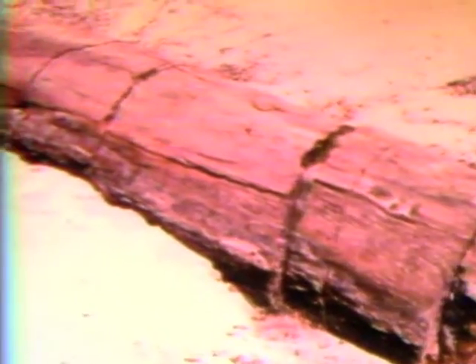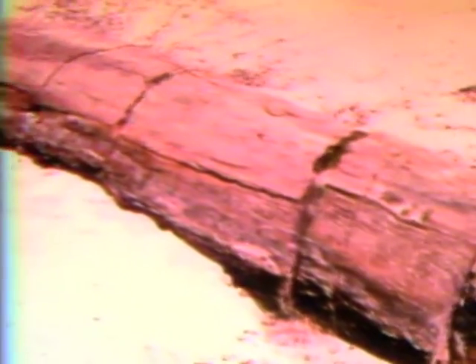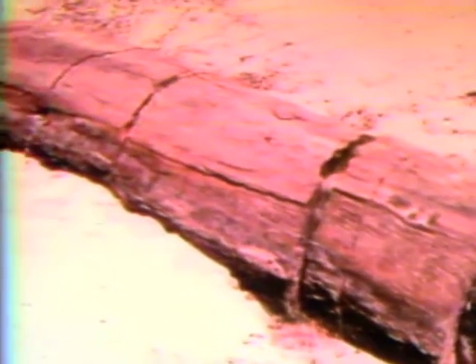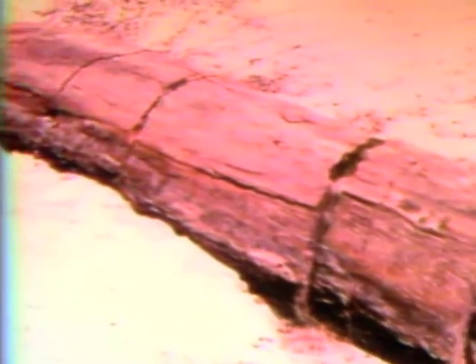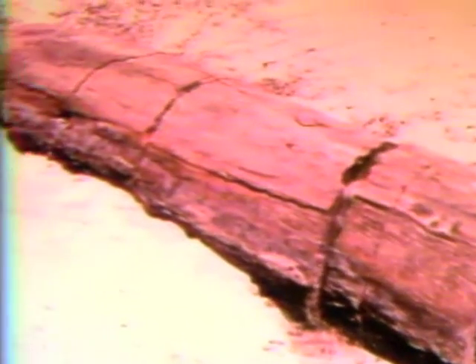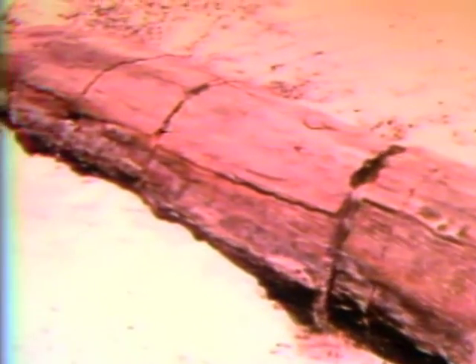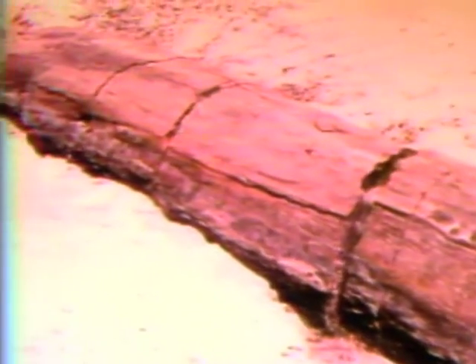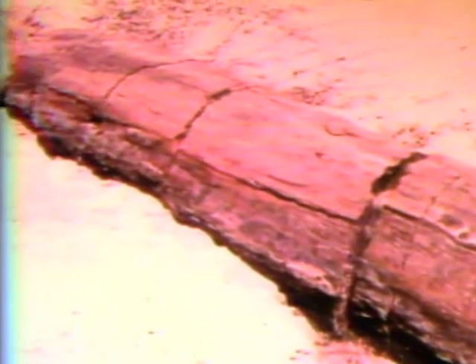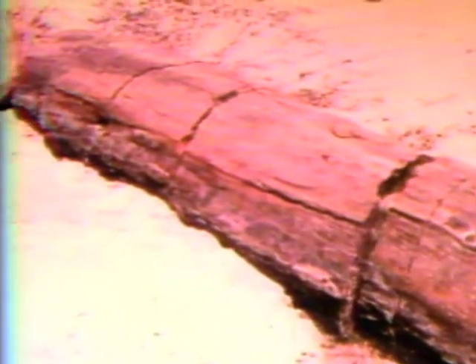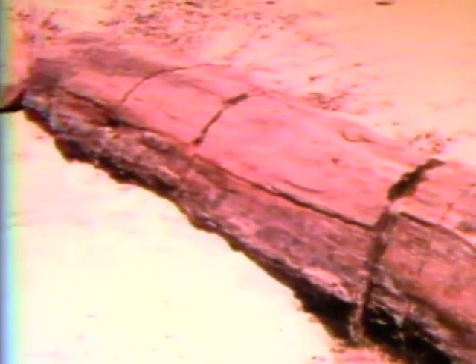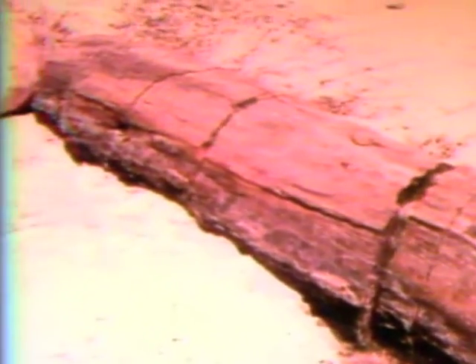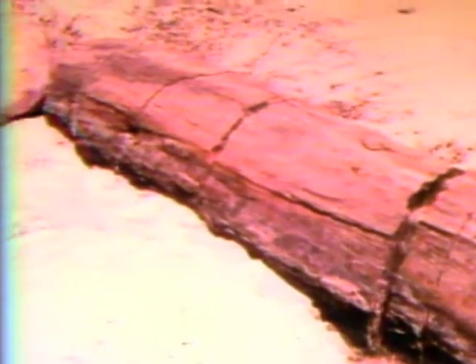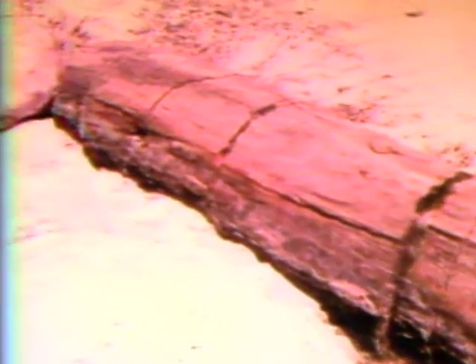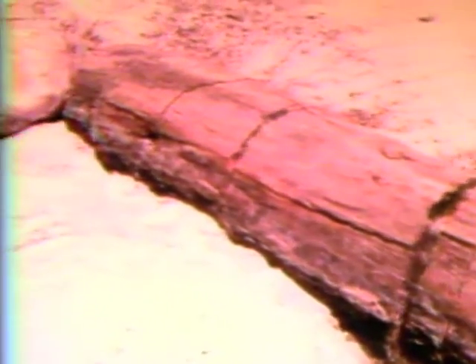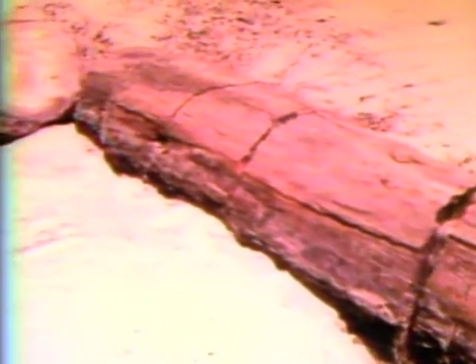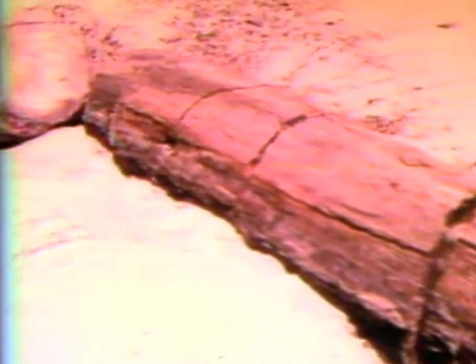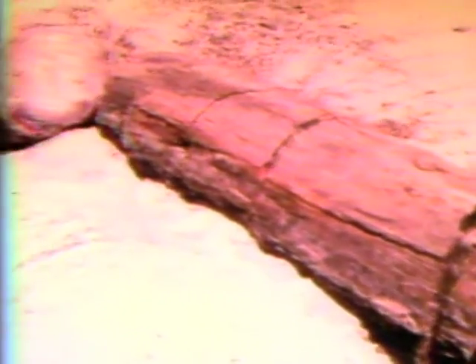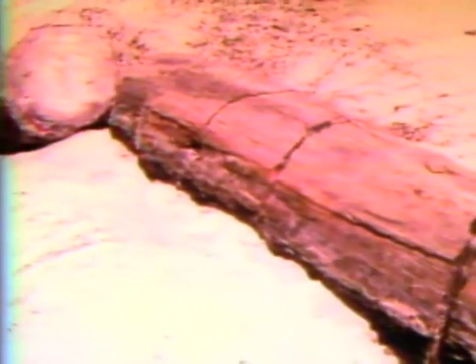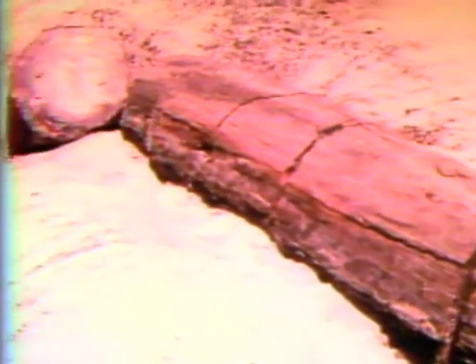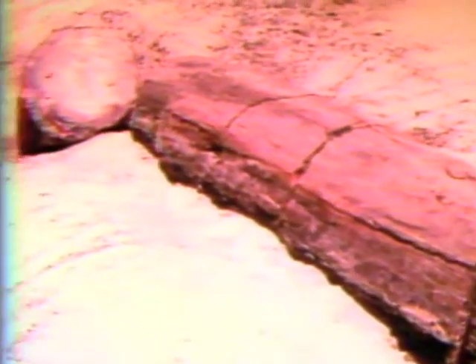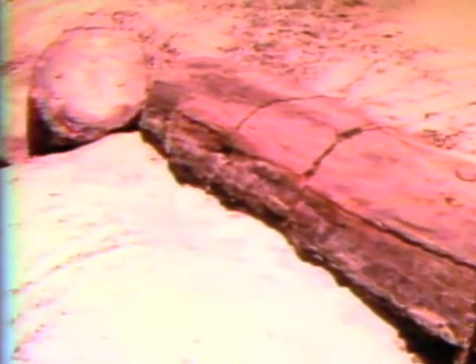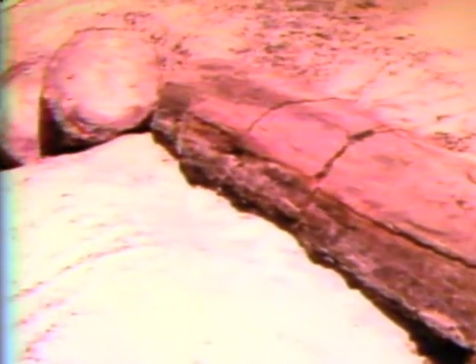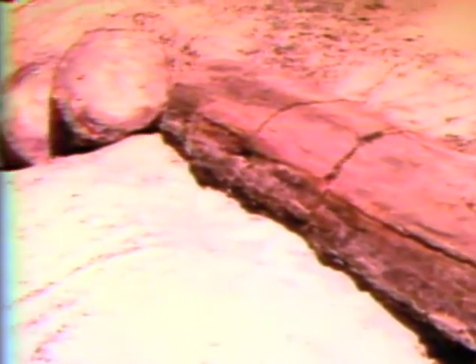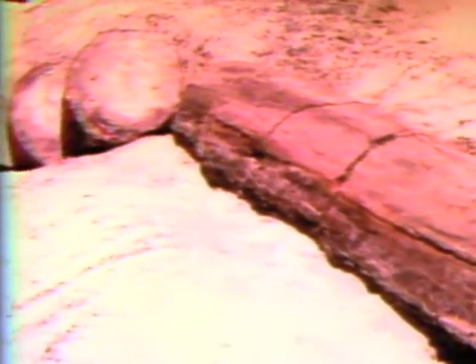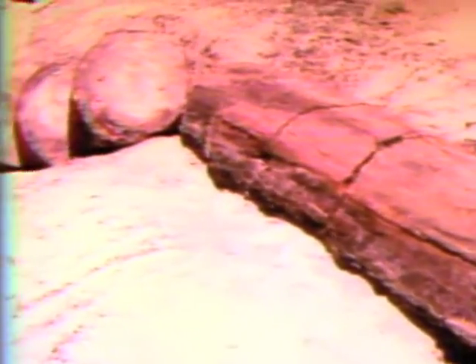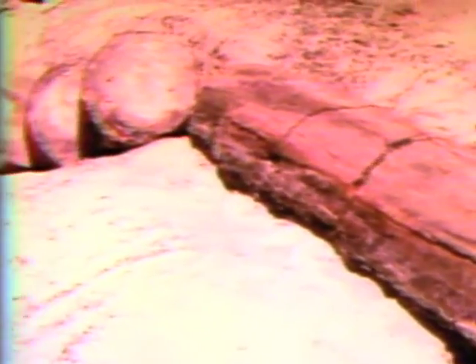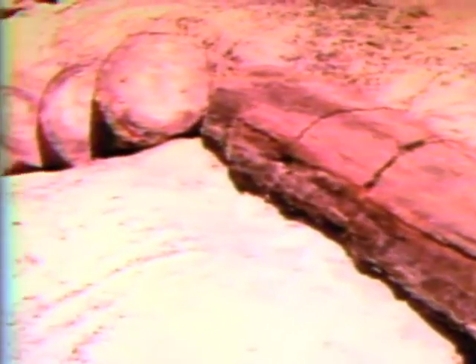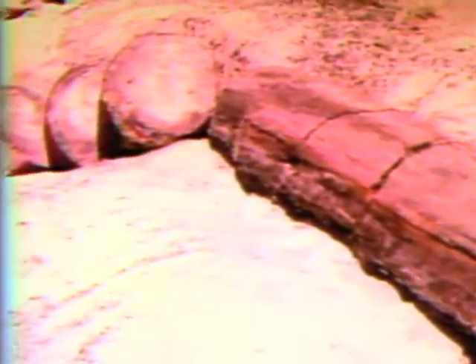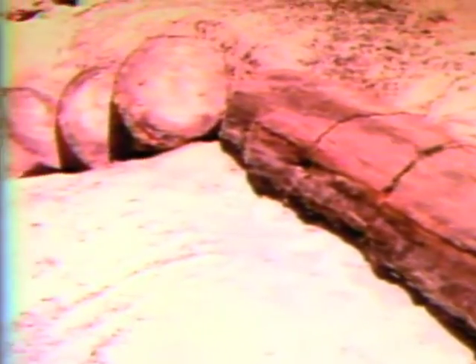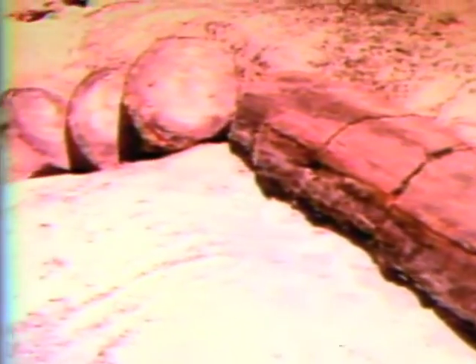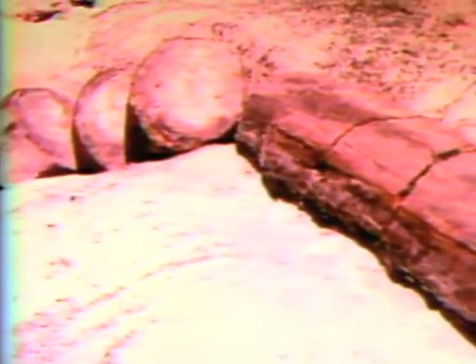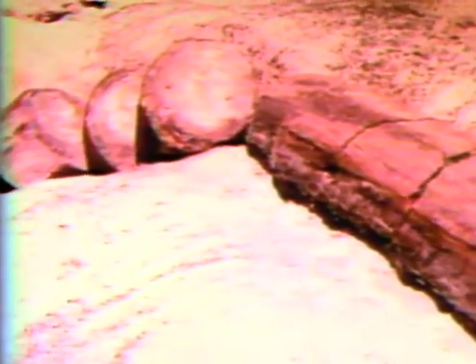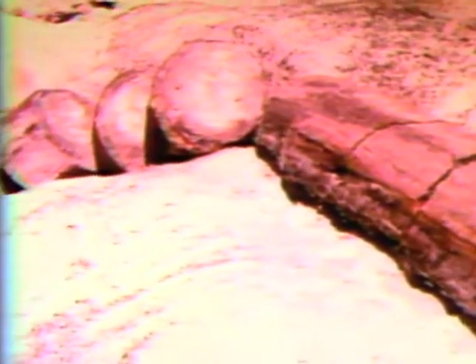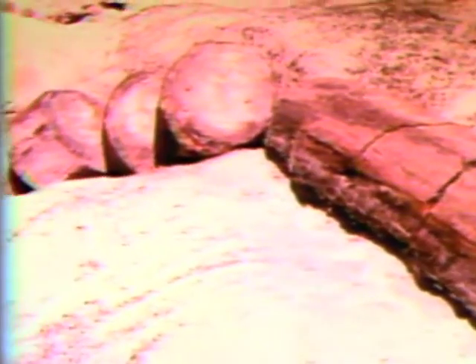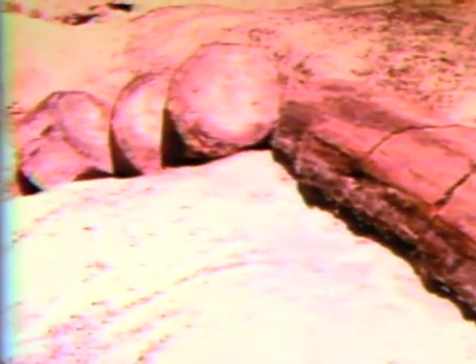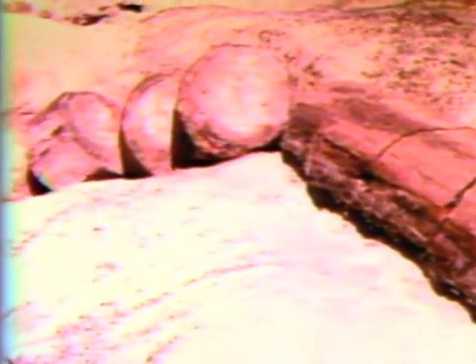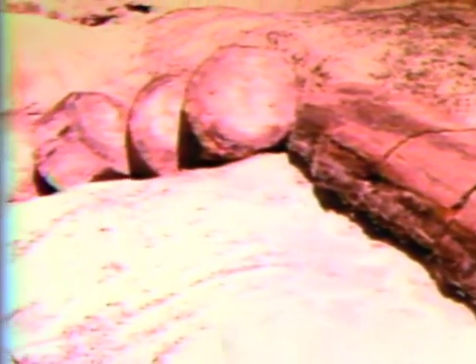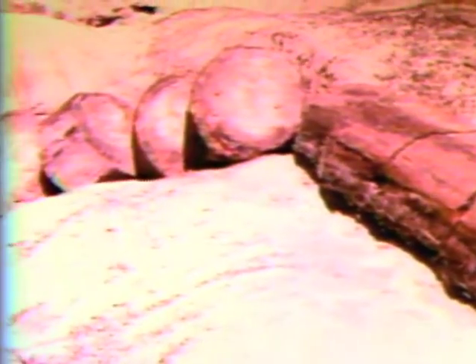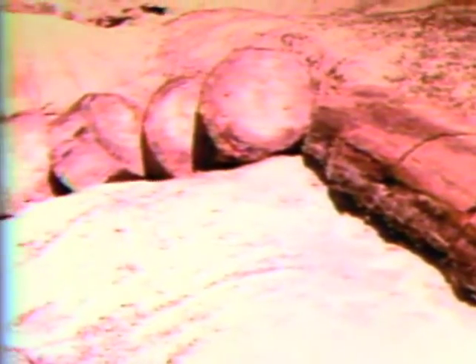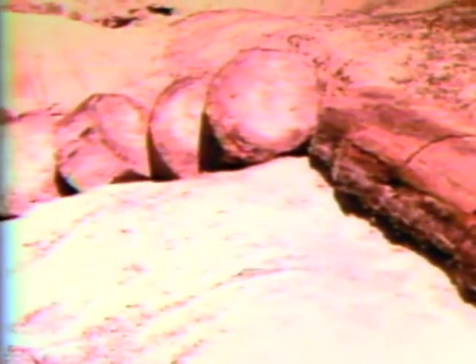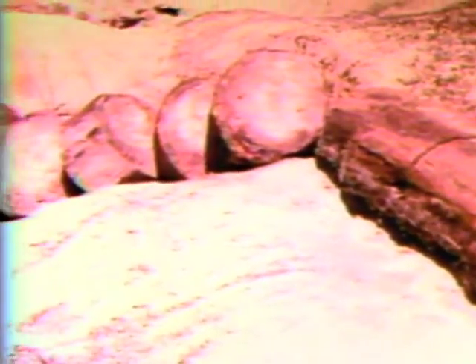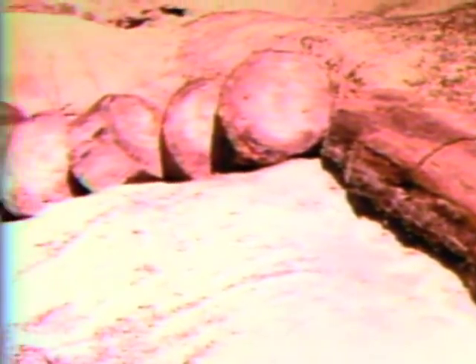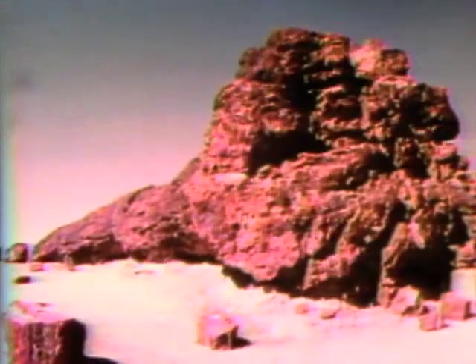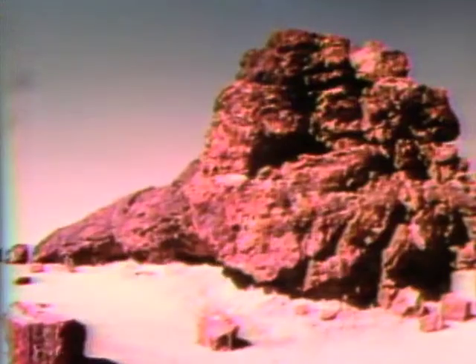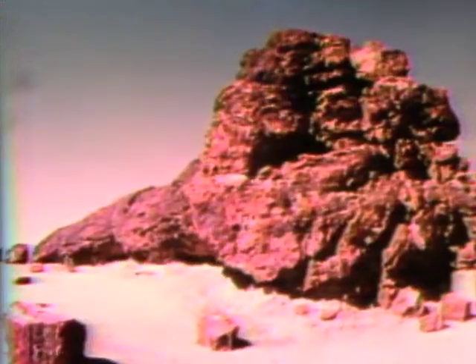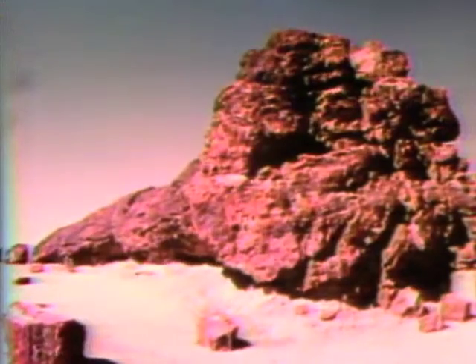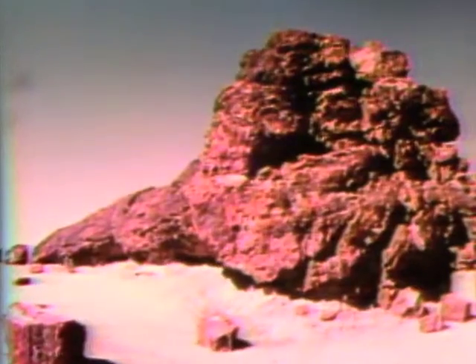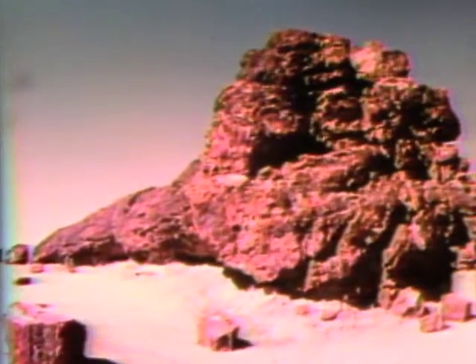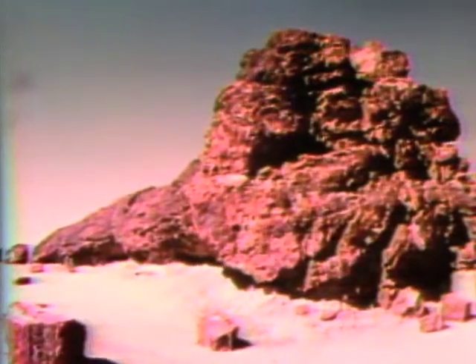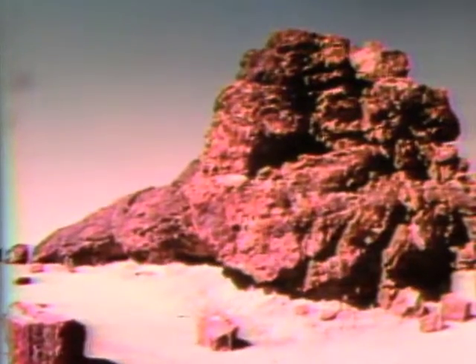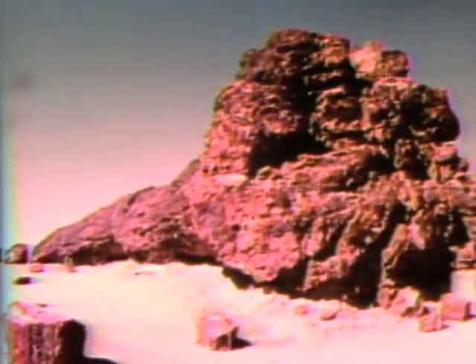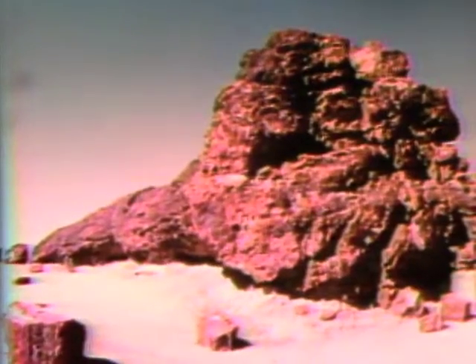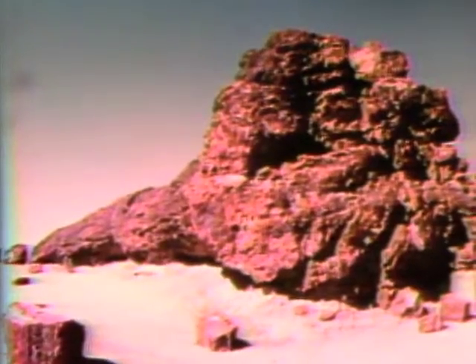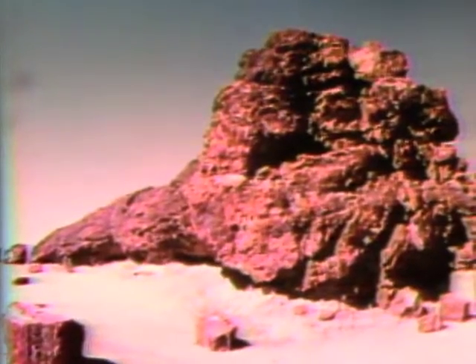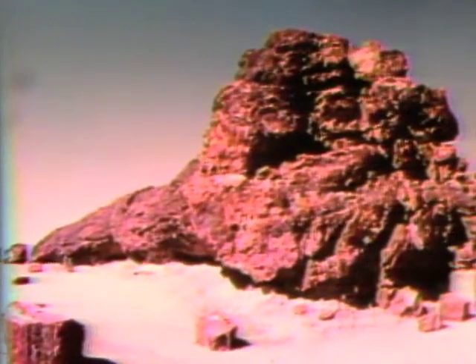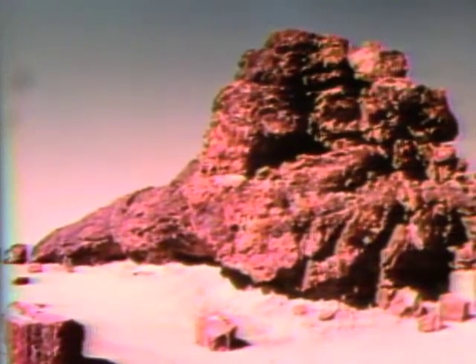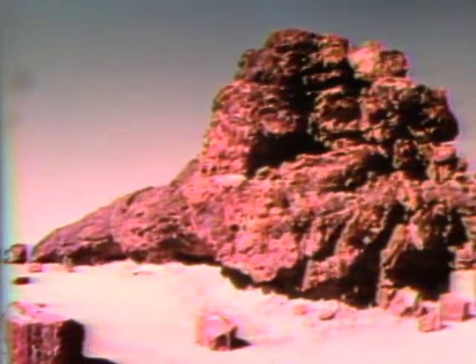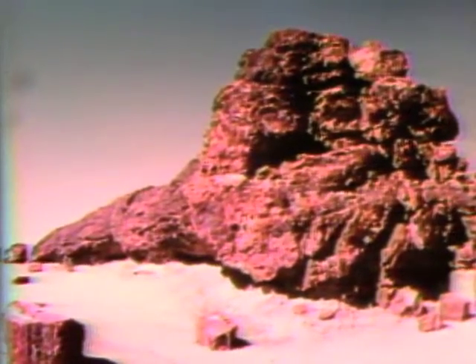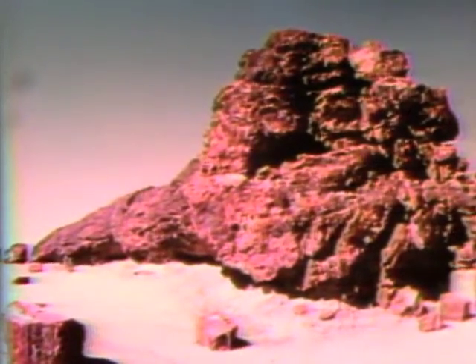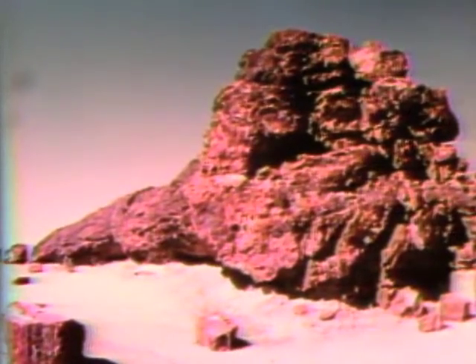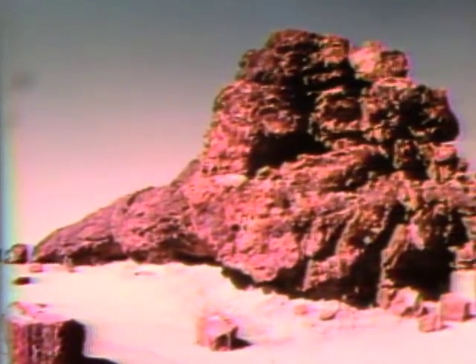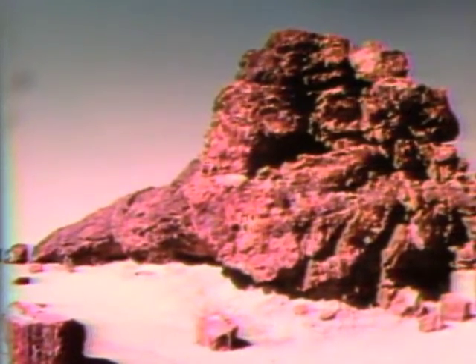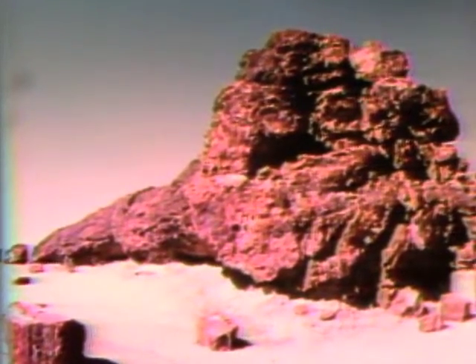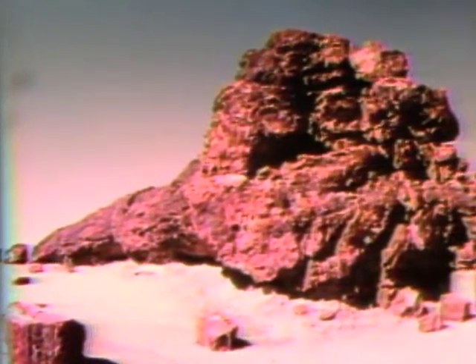A typical specimen looks as though a longer log had been chopped into sections. A few logs are all in one piece.